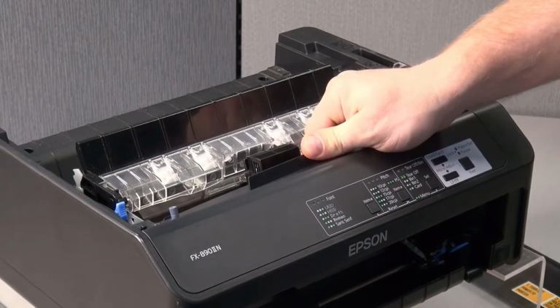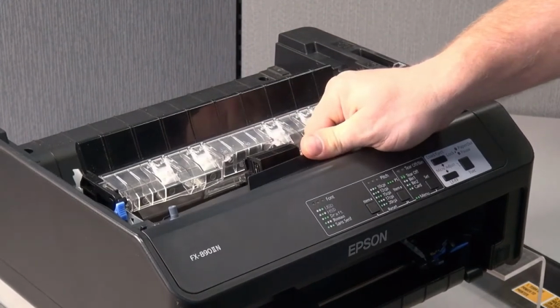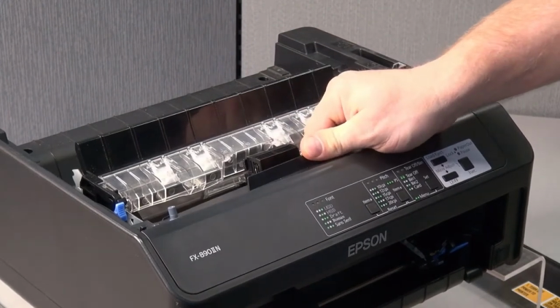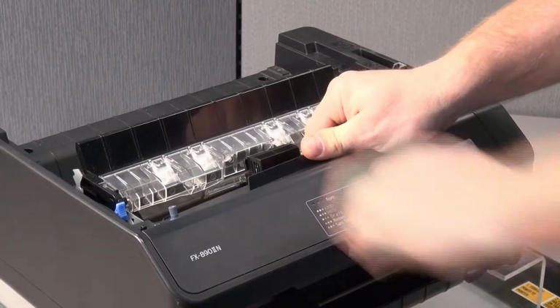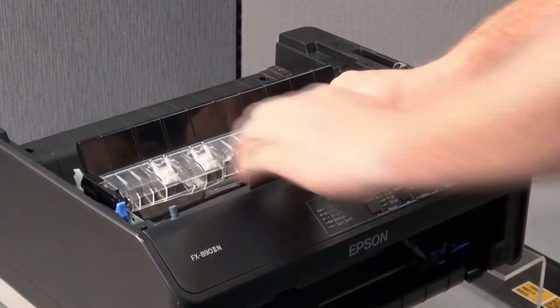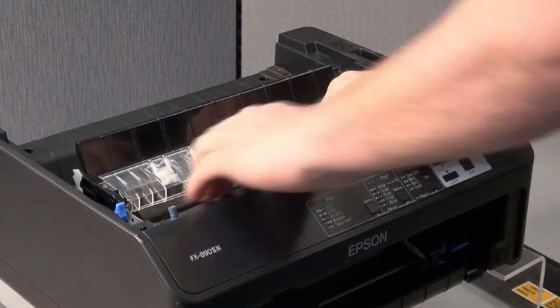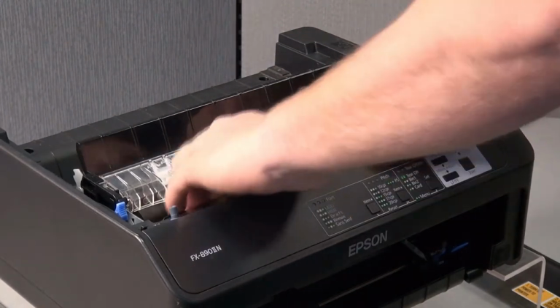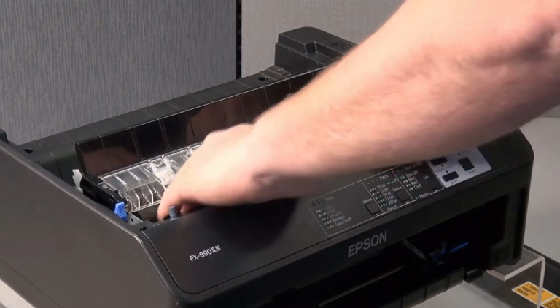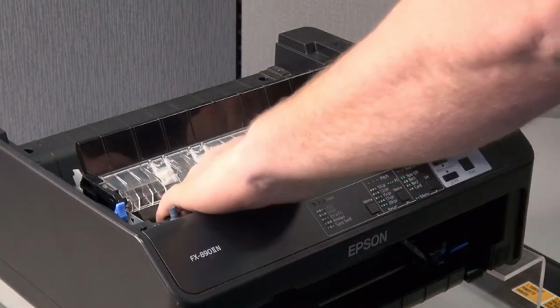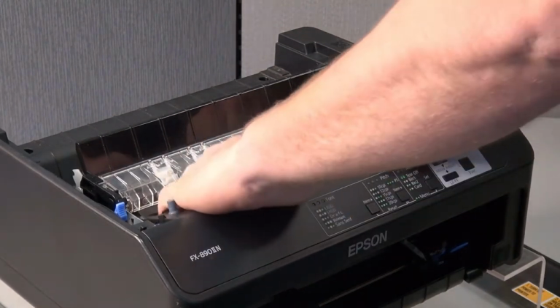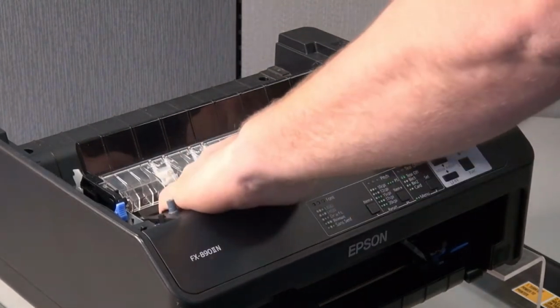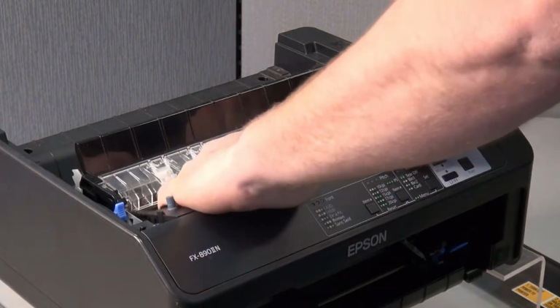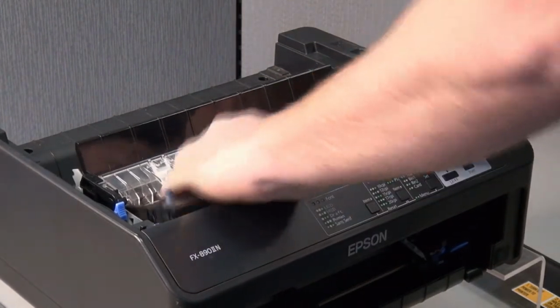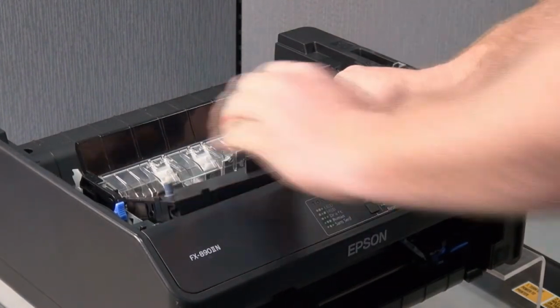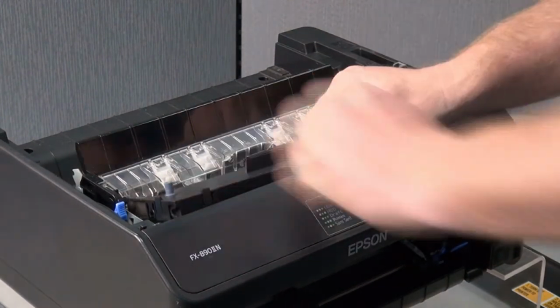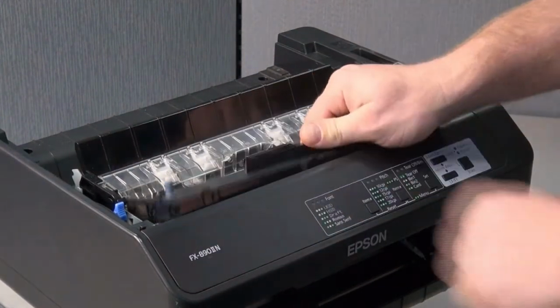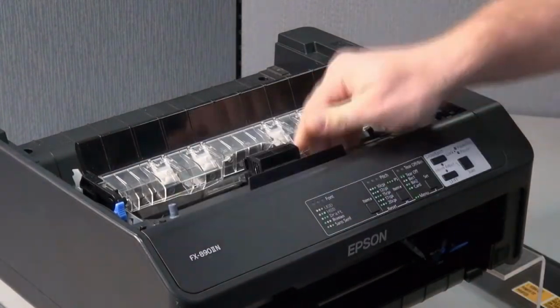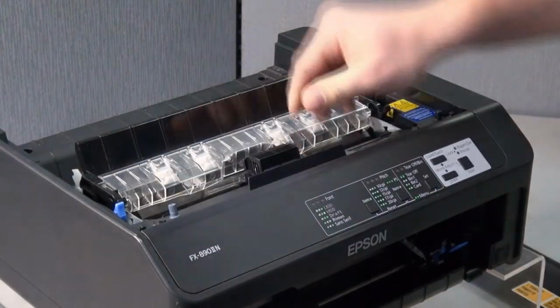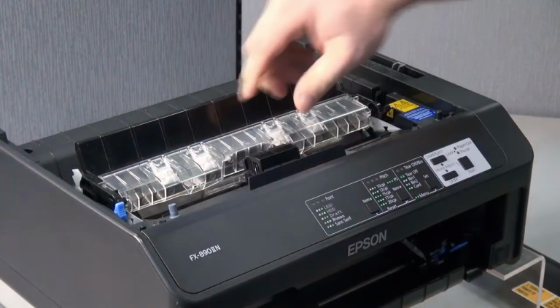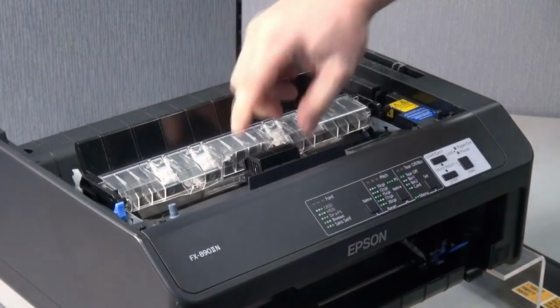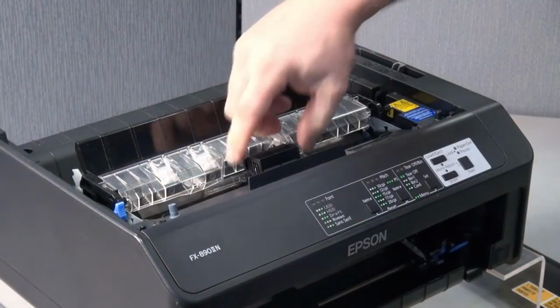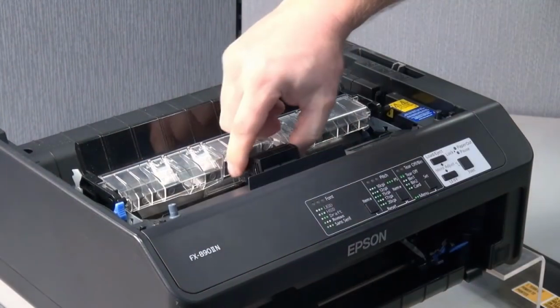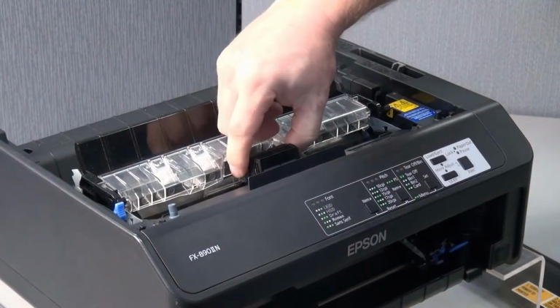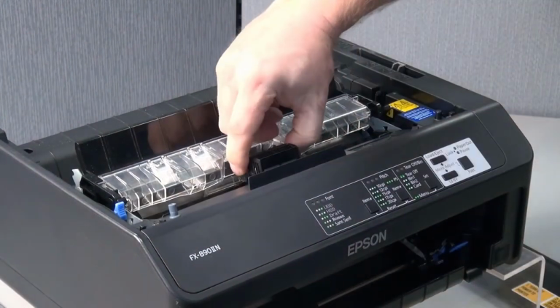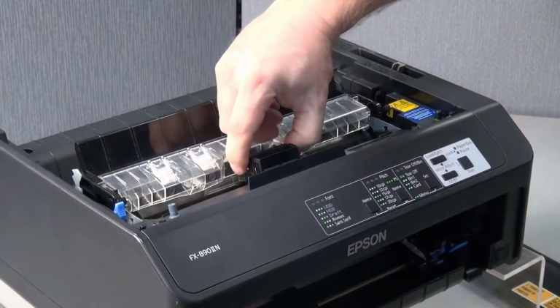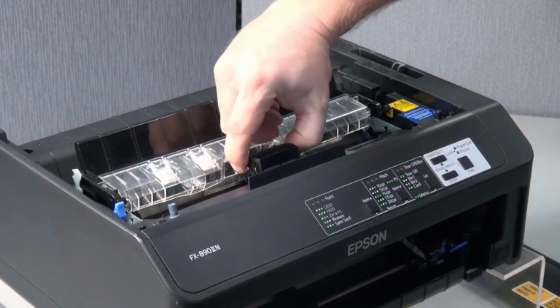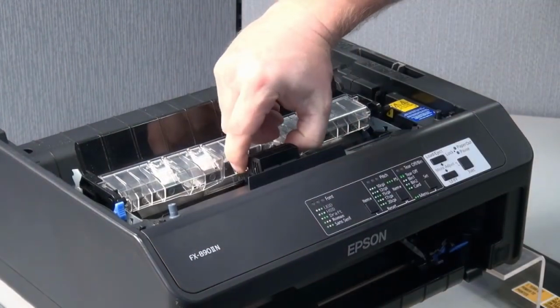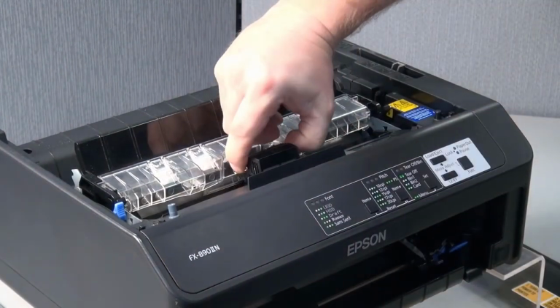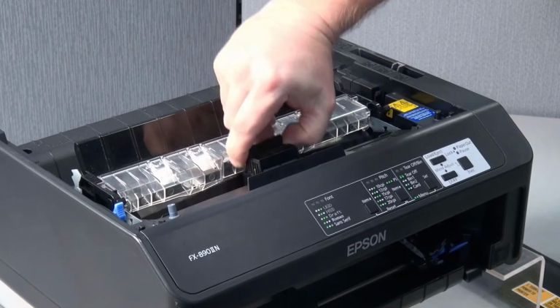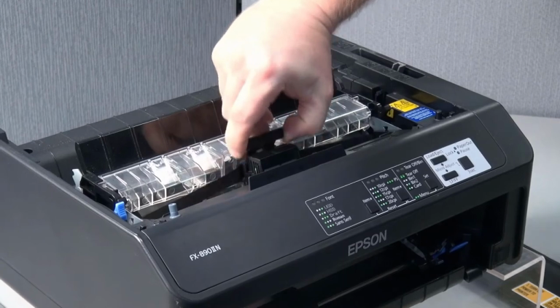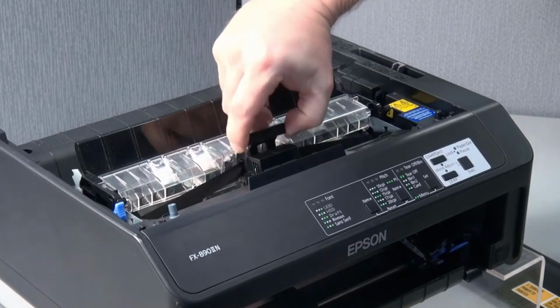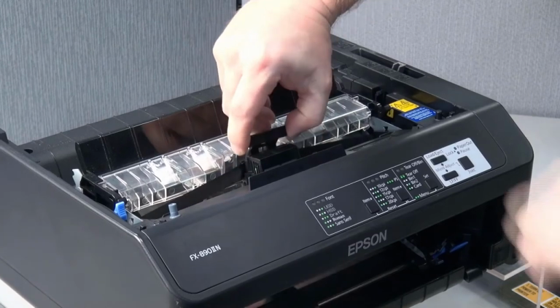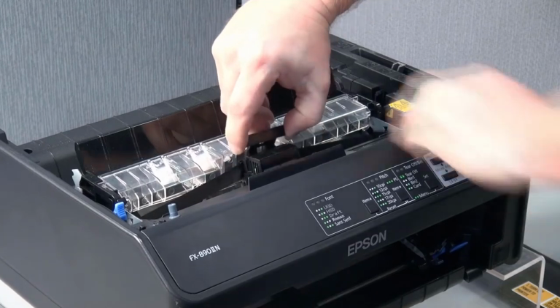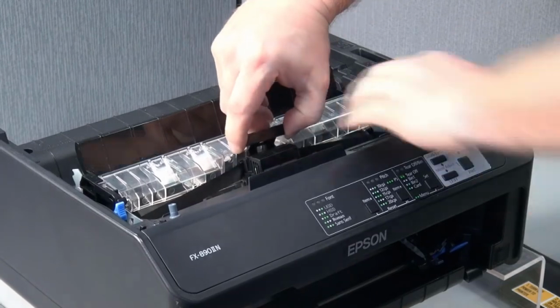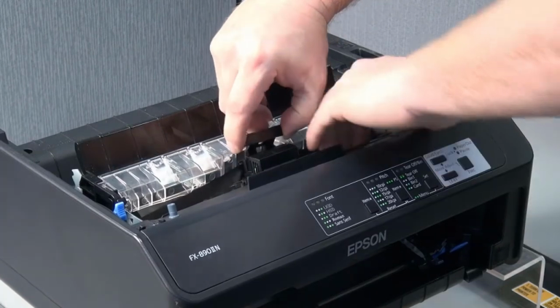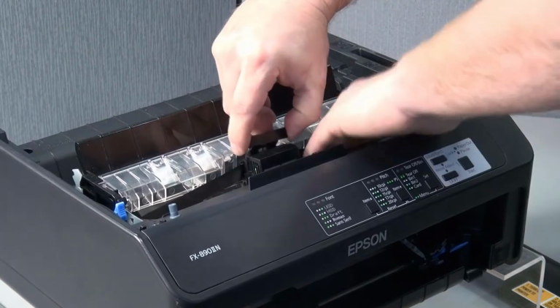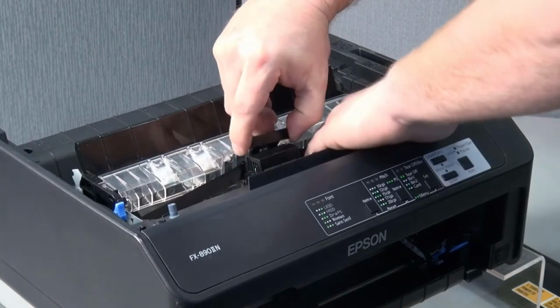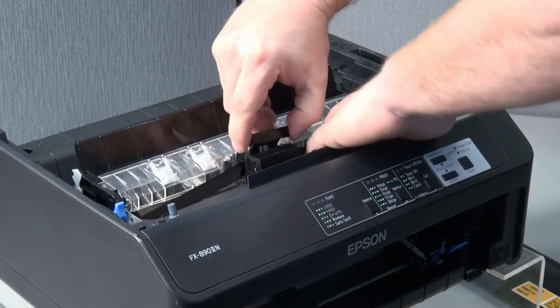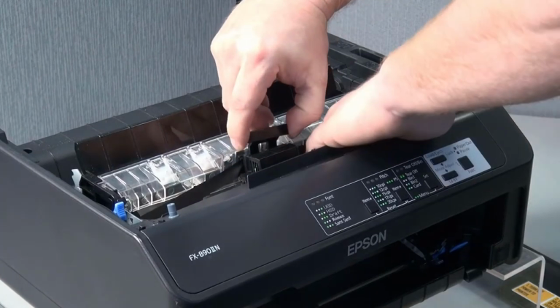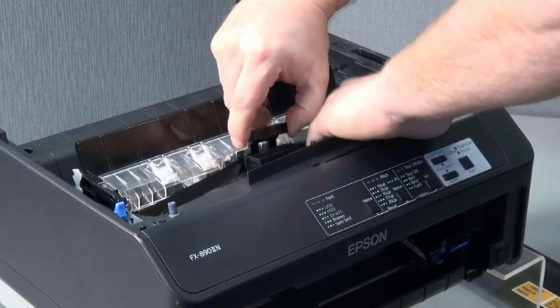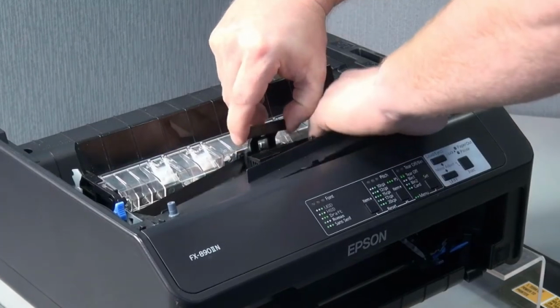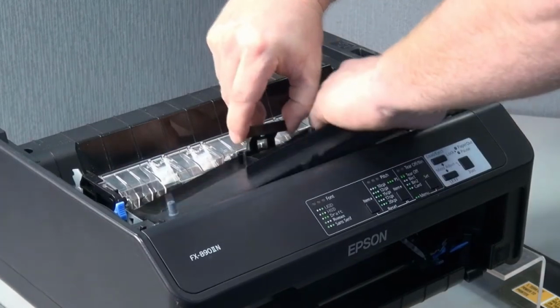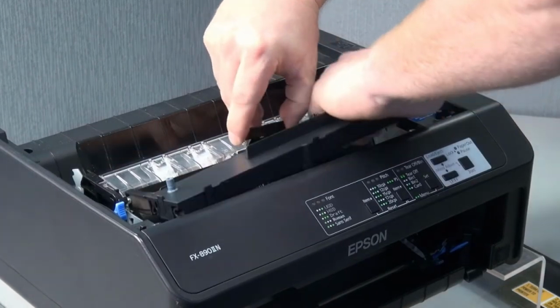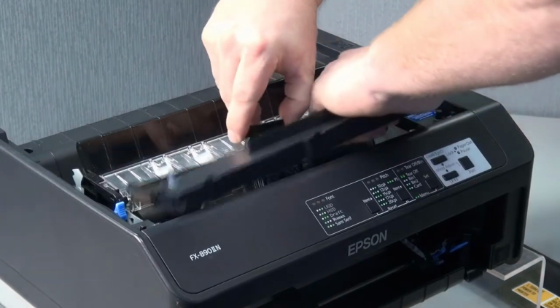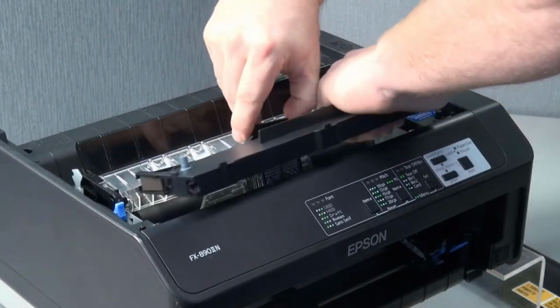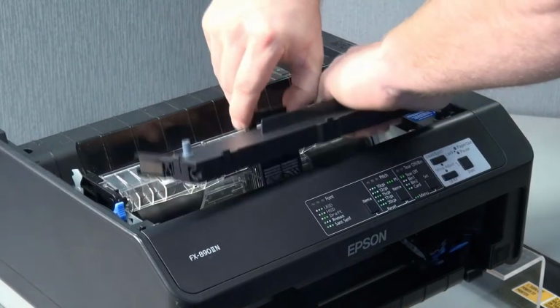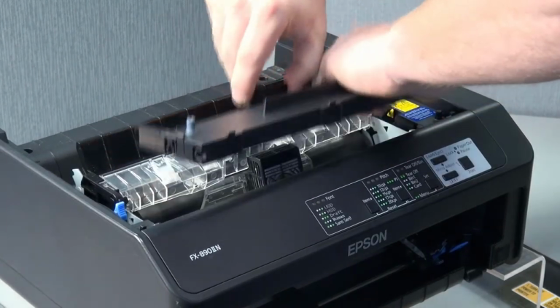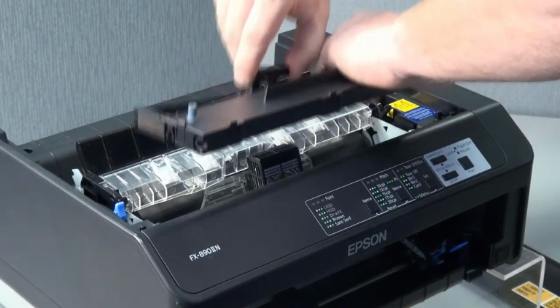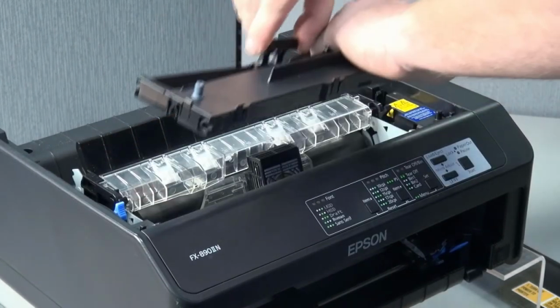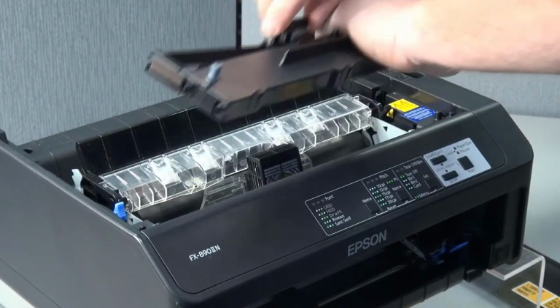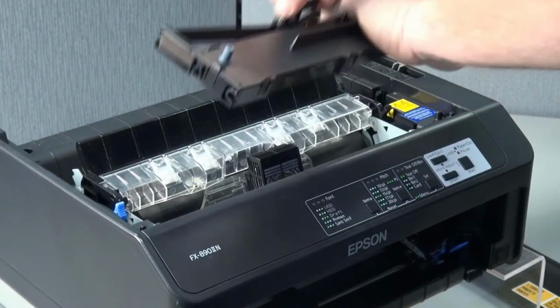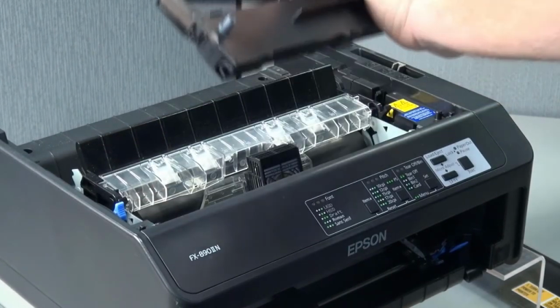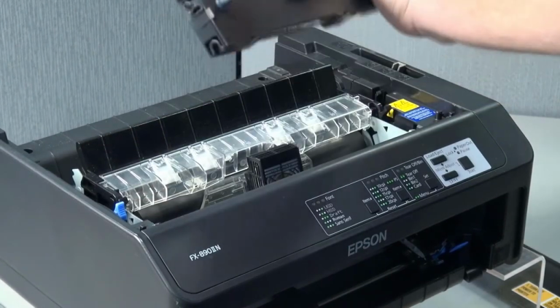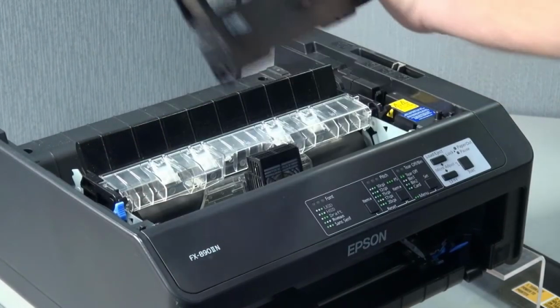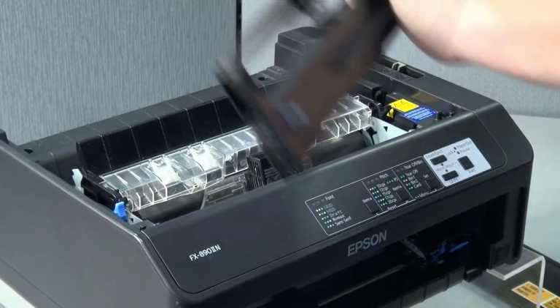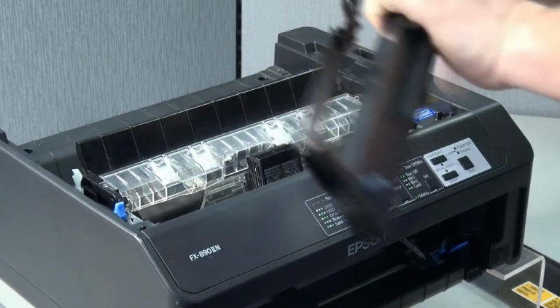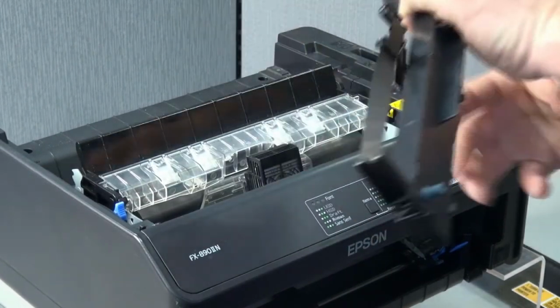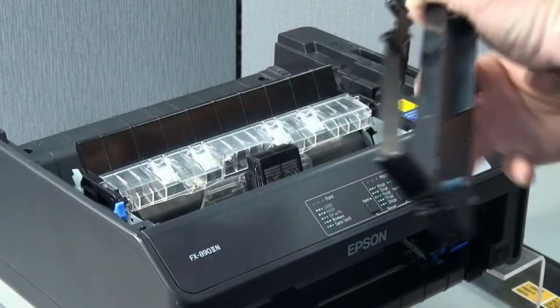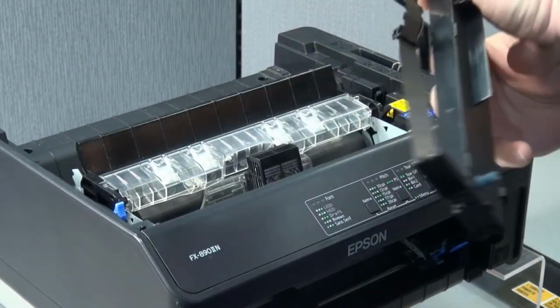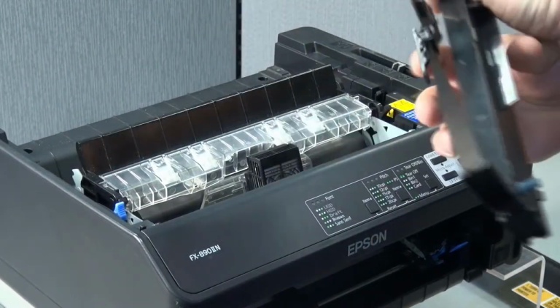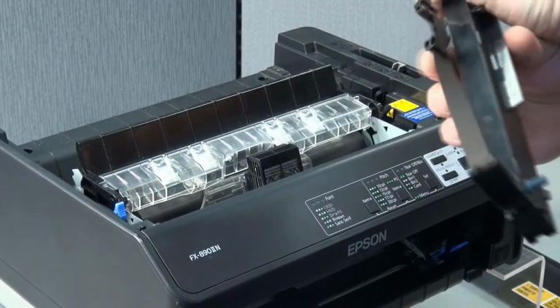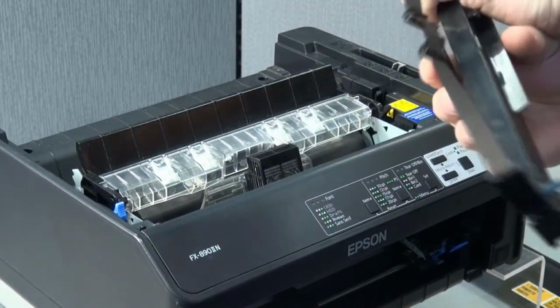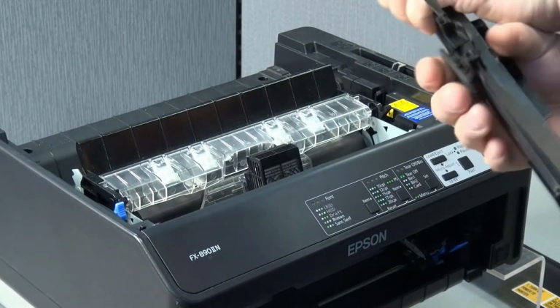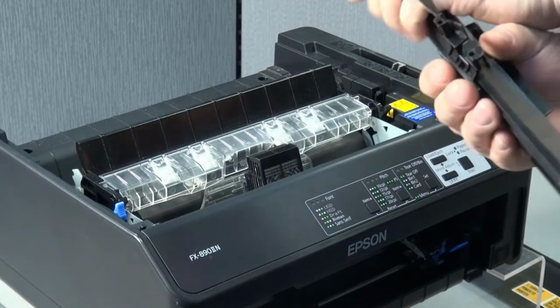You will now remove the center clip like so. You can throw this old ribbon away as it's no longer required.